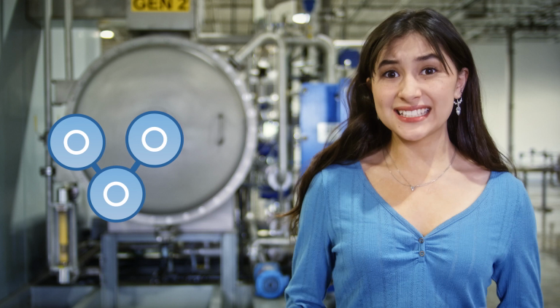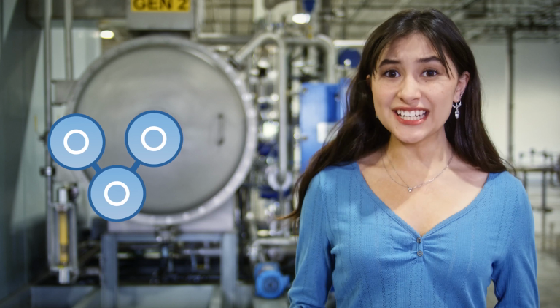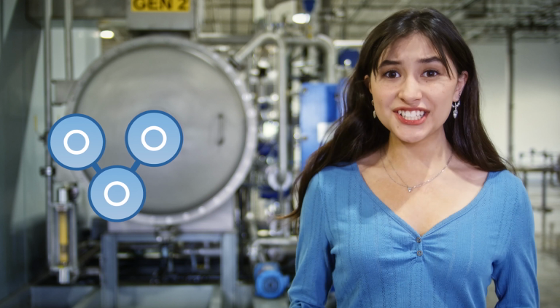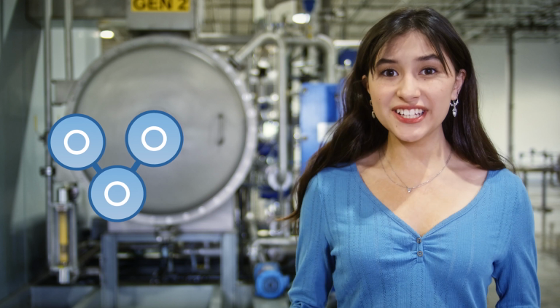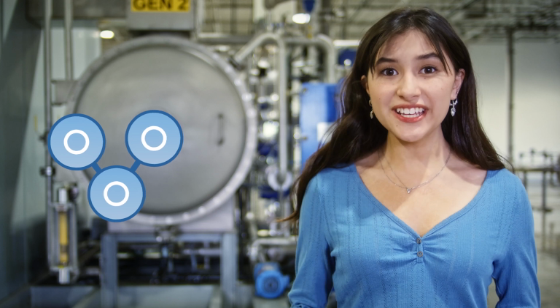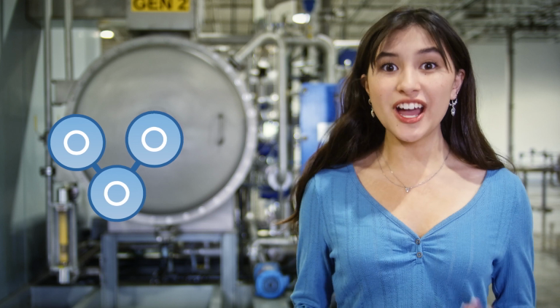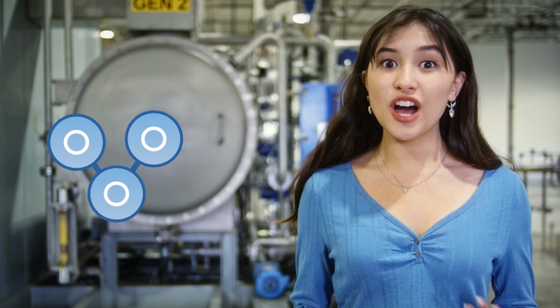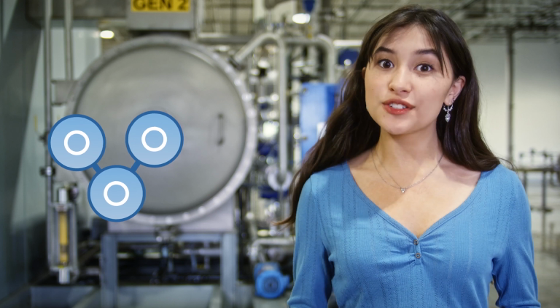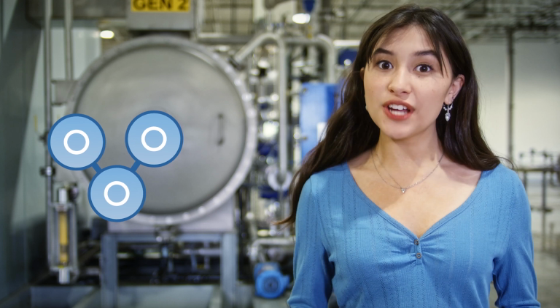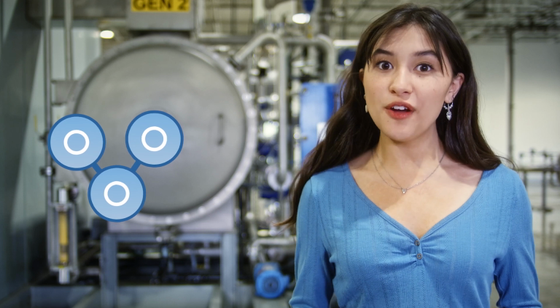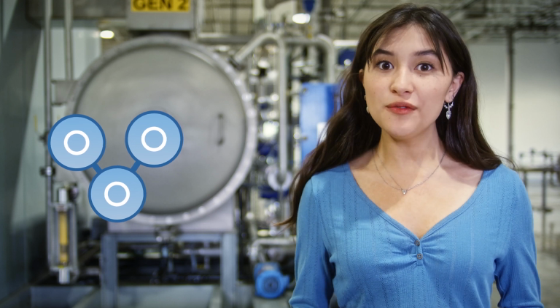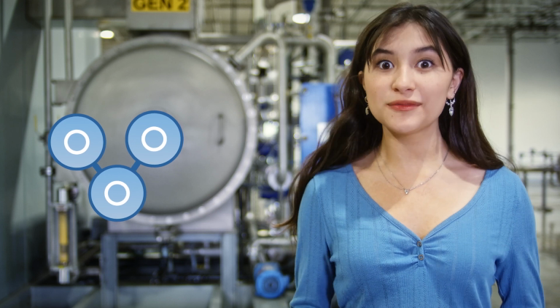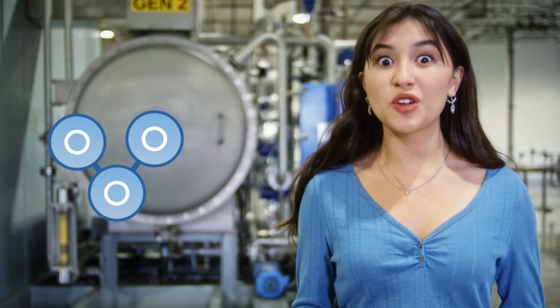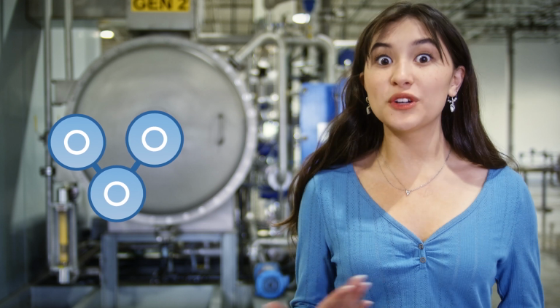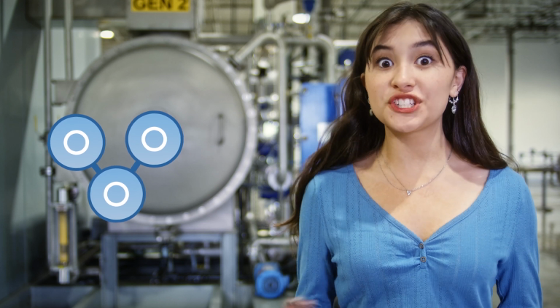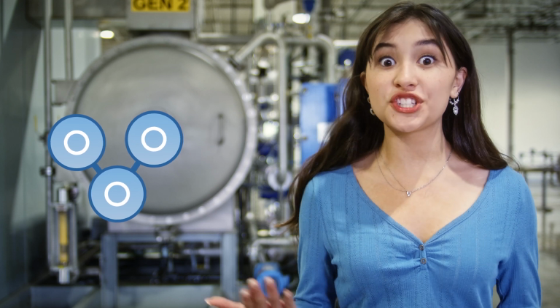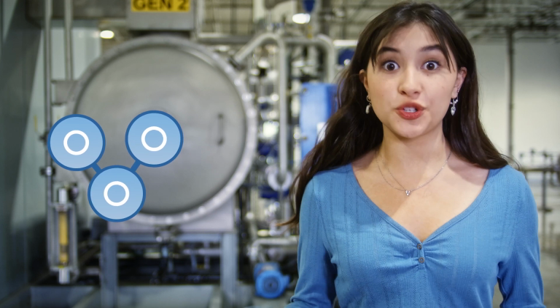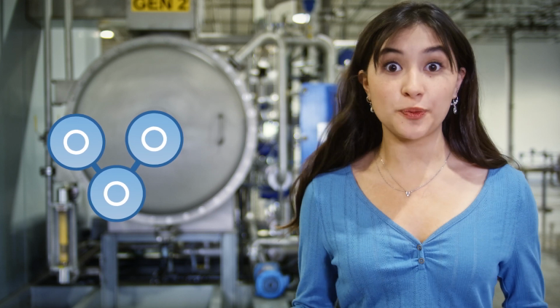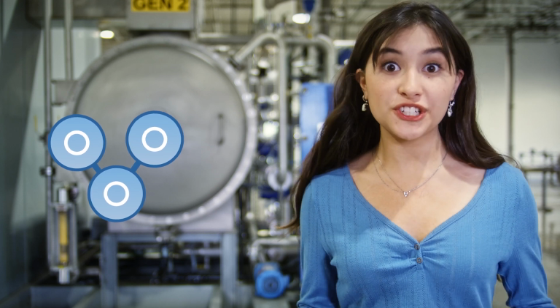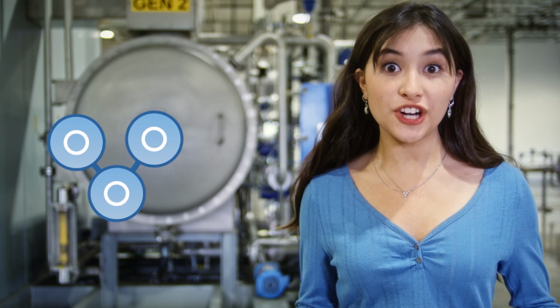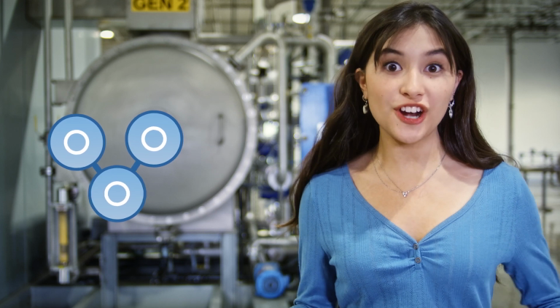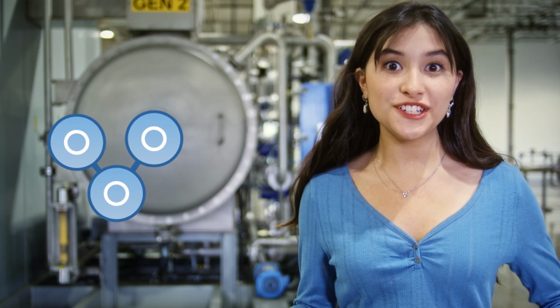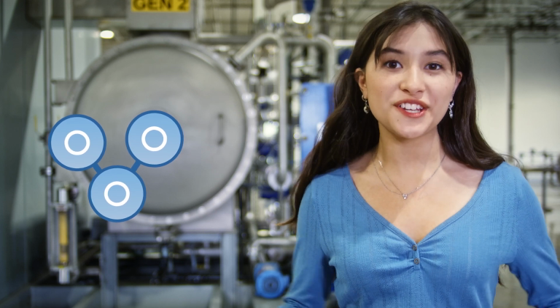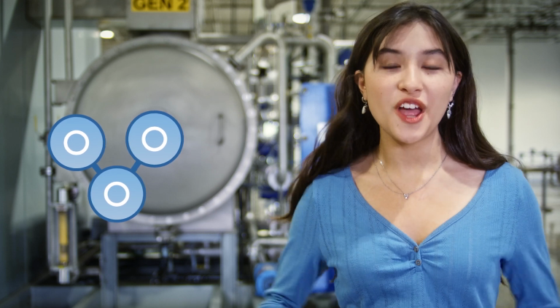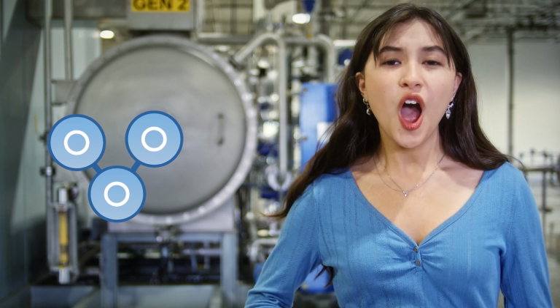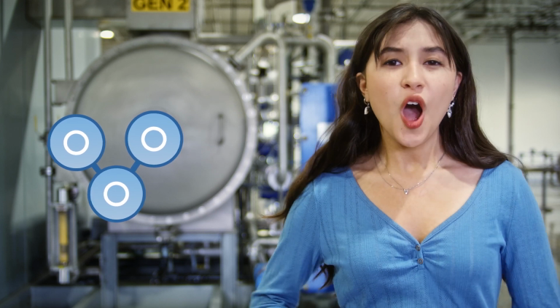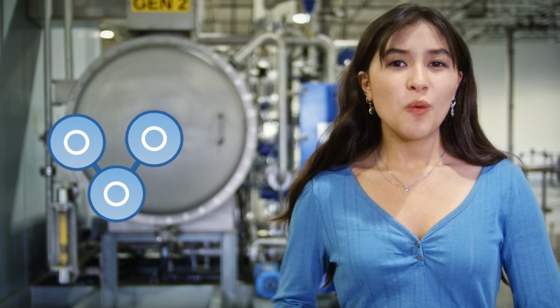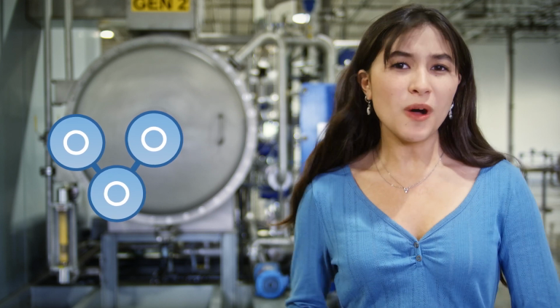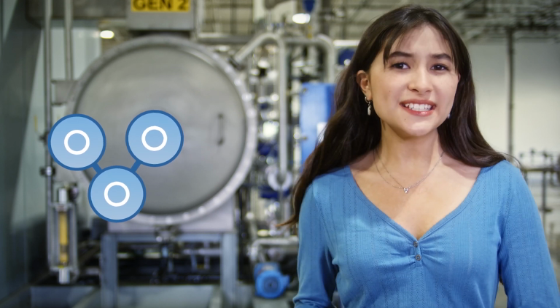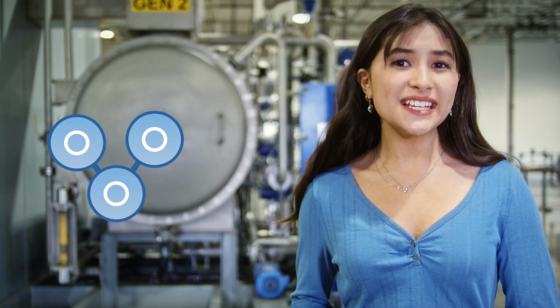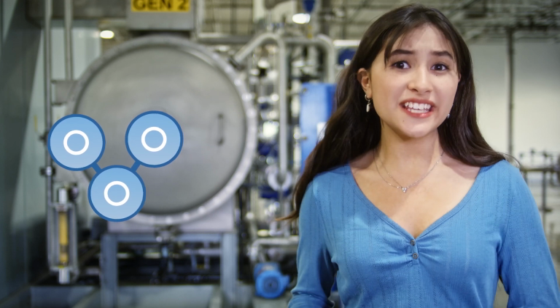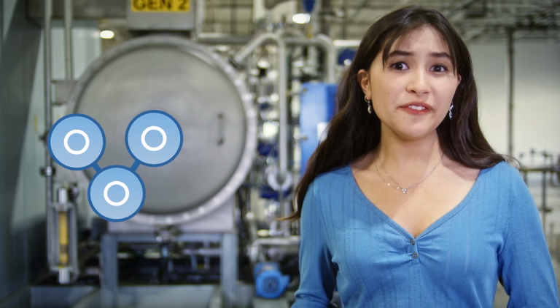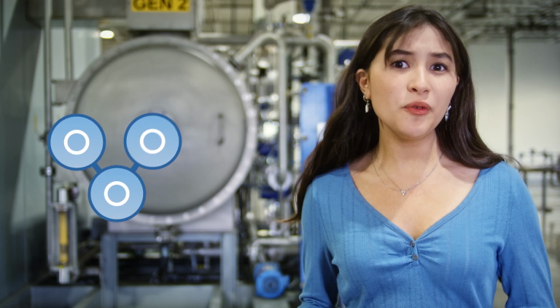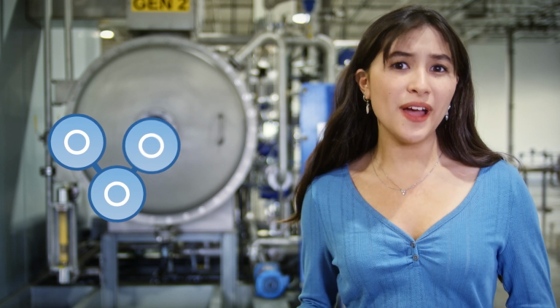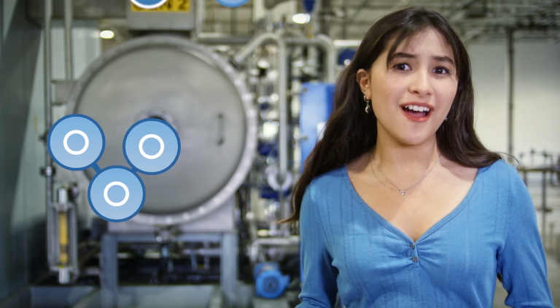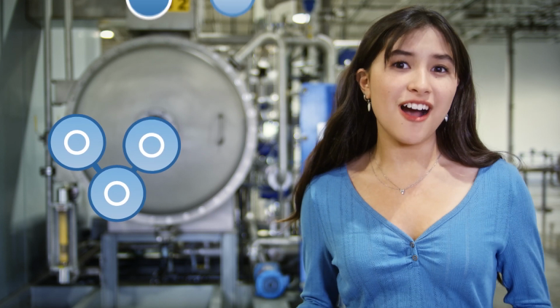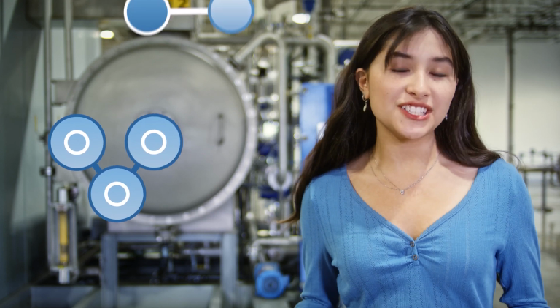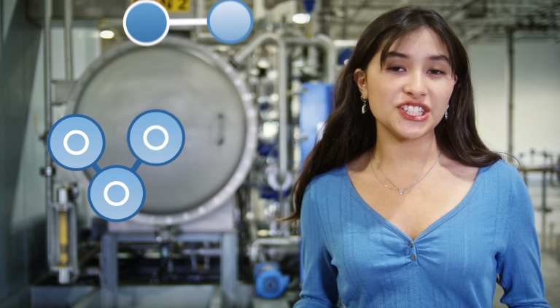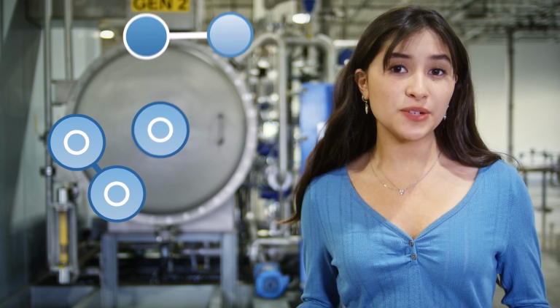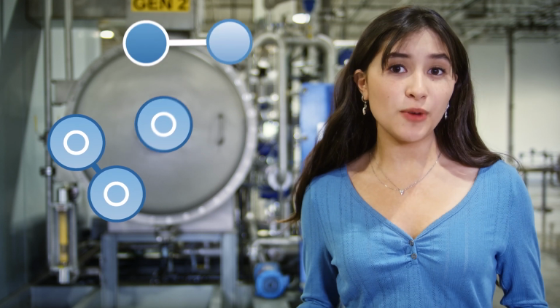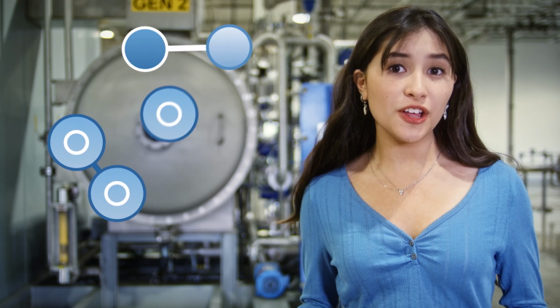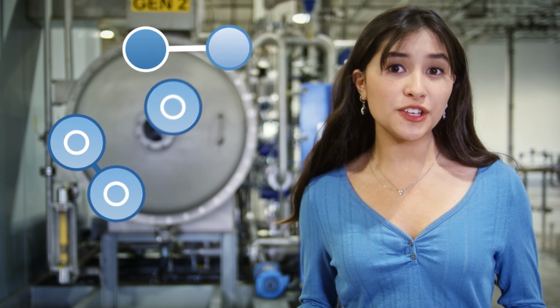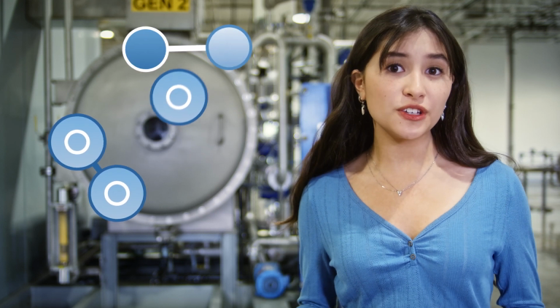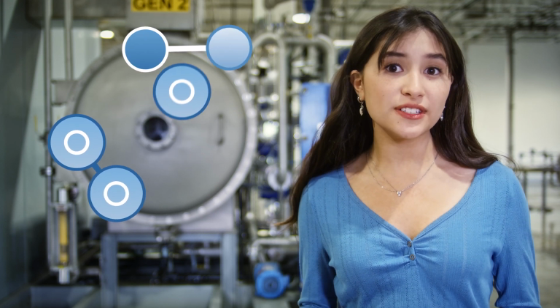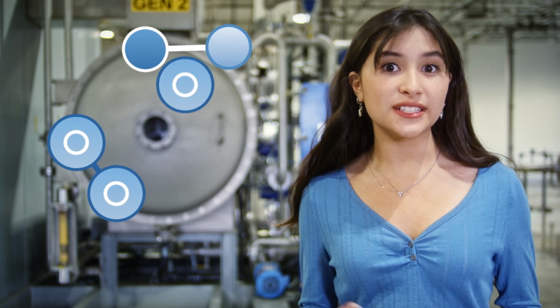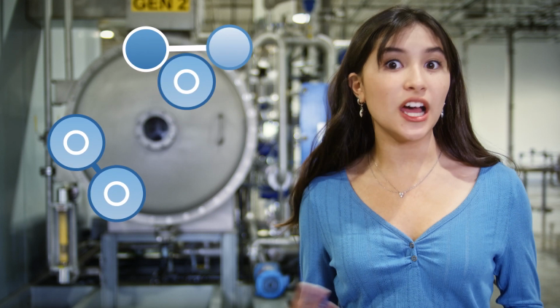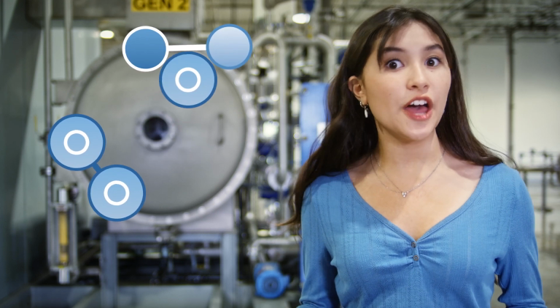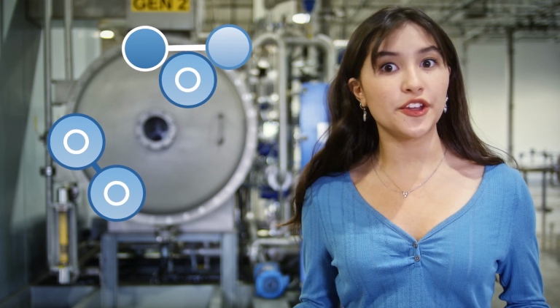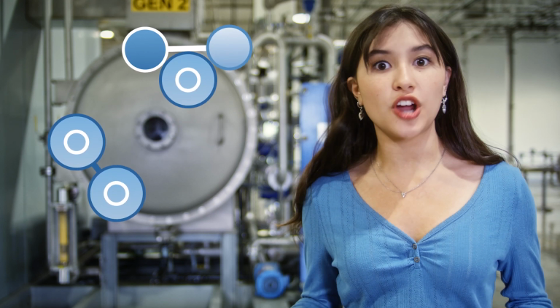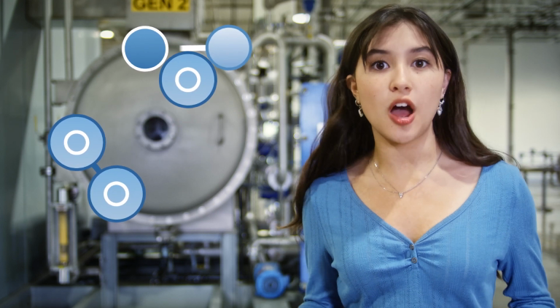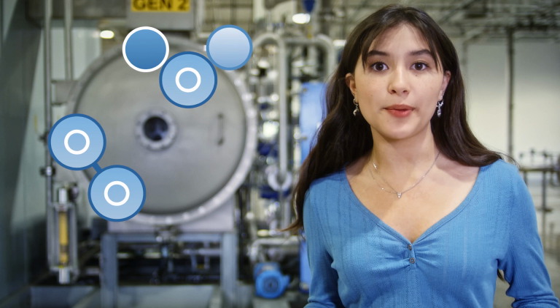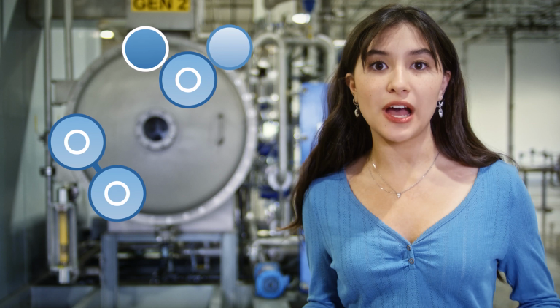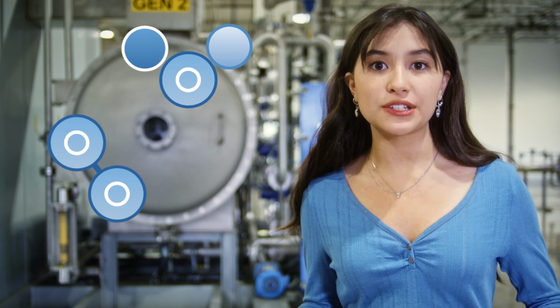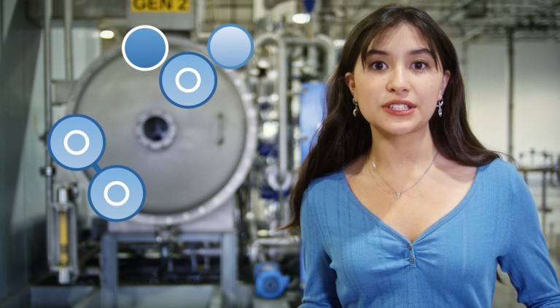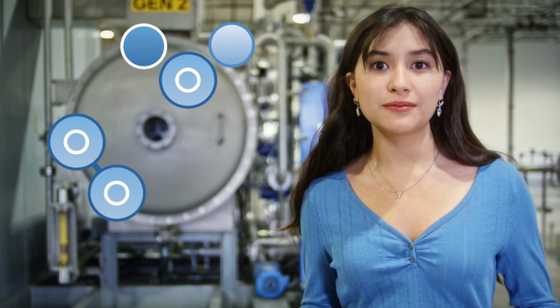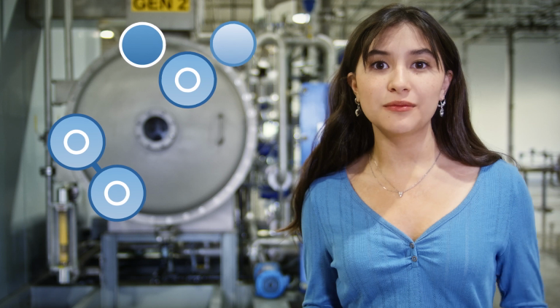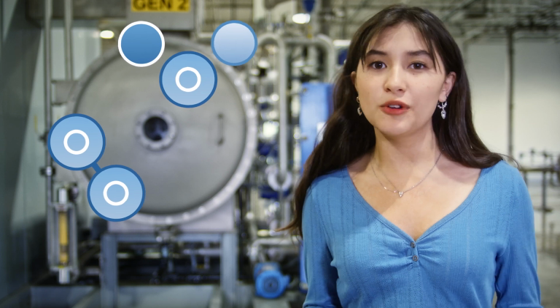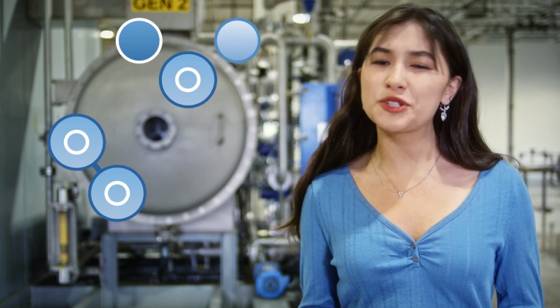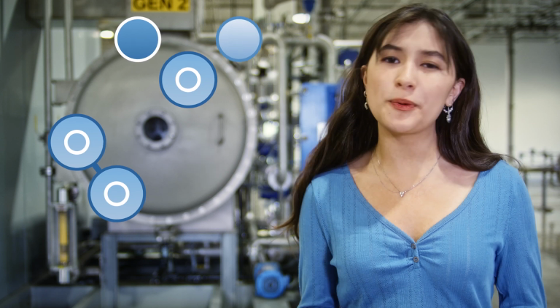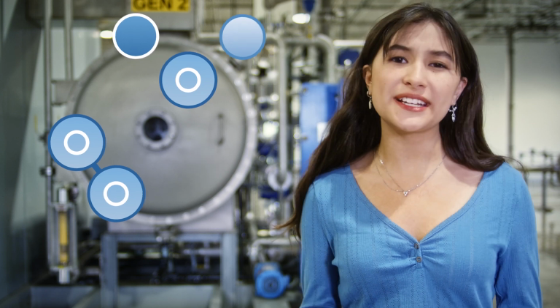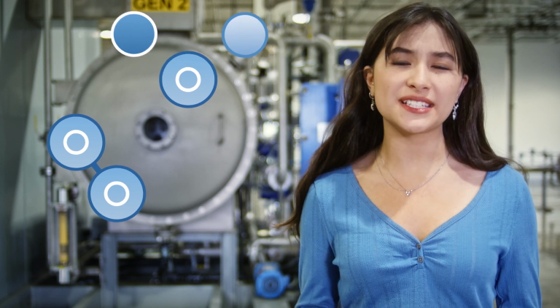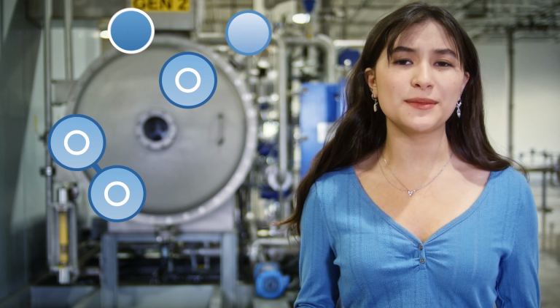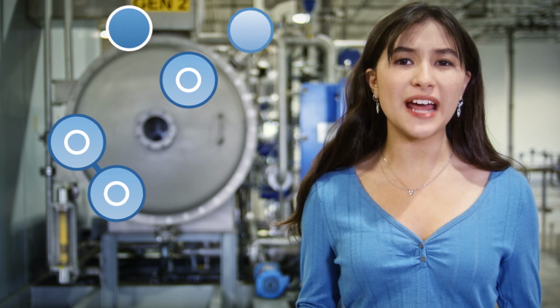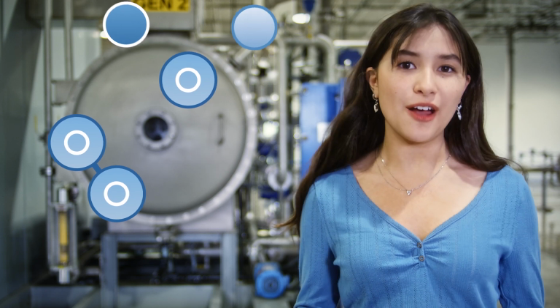Essentially, ozone — which is supercharged — wants to give away oxygen molecules to other compounds, which breaks them down.